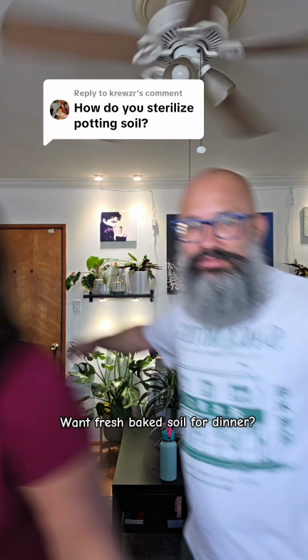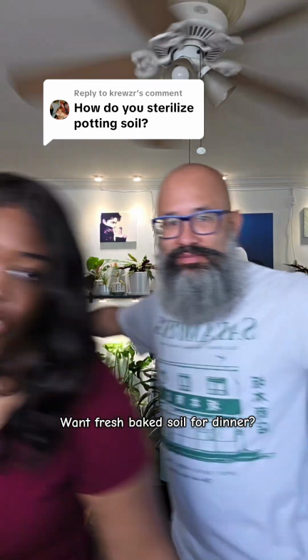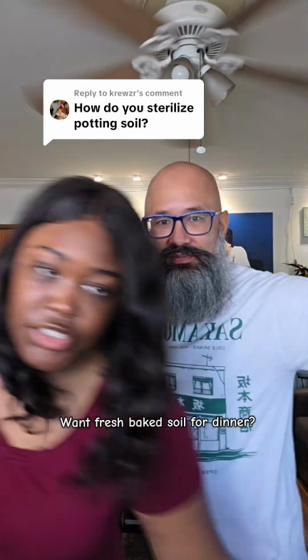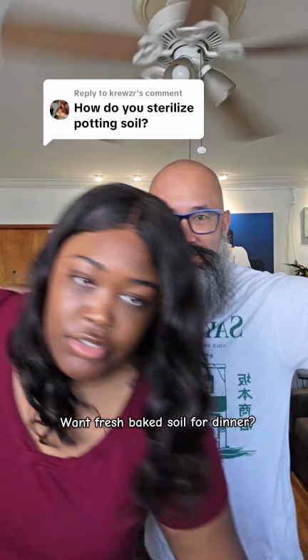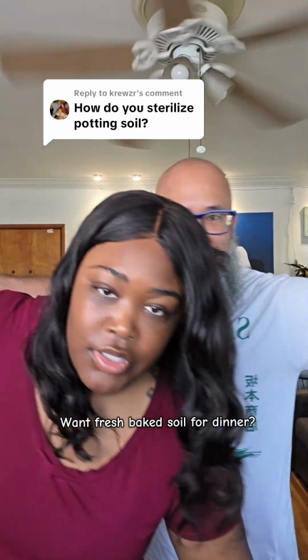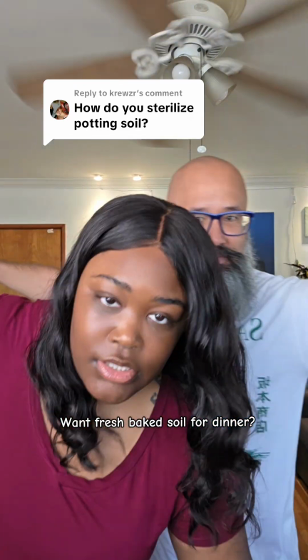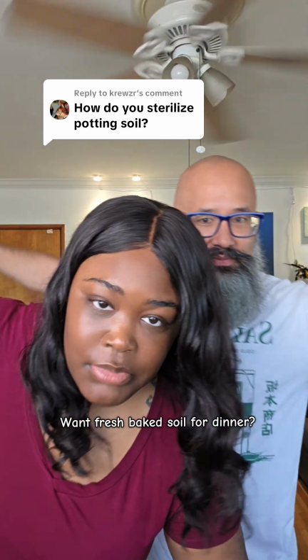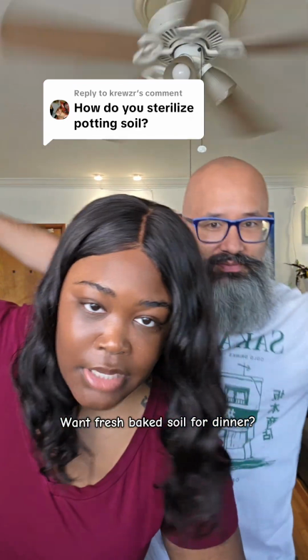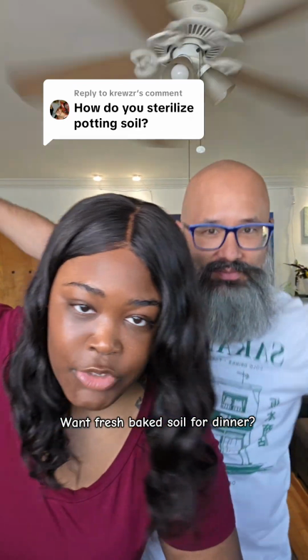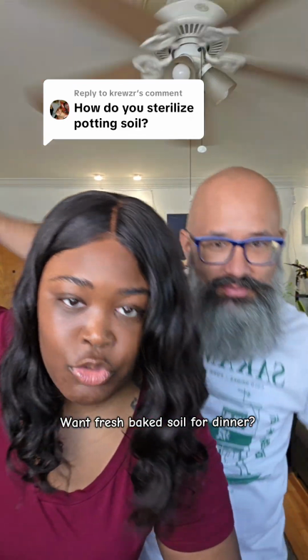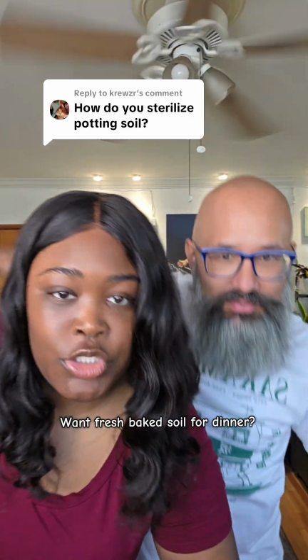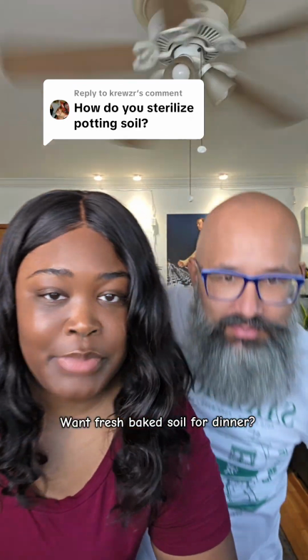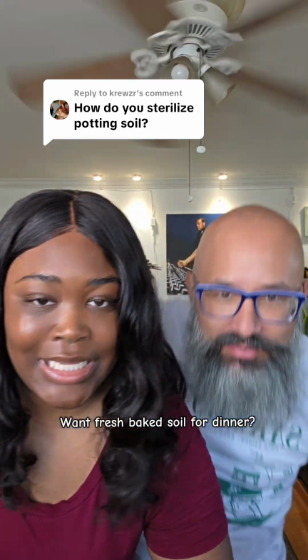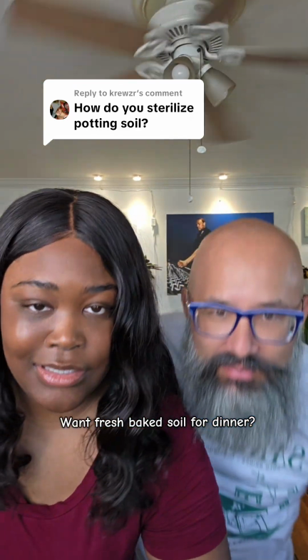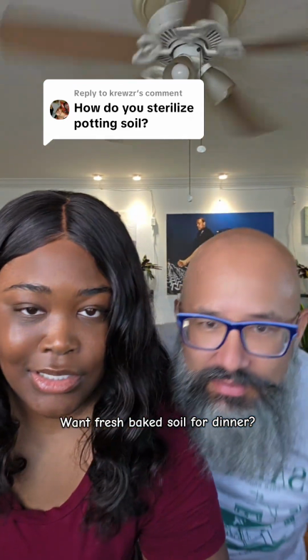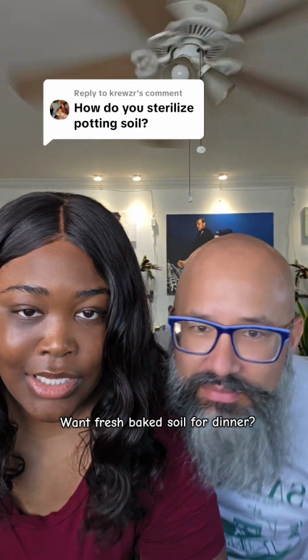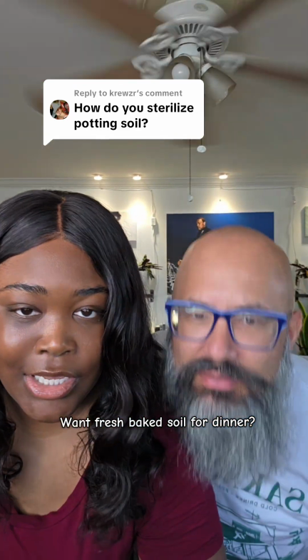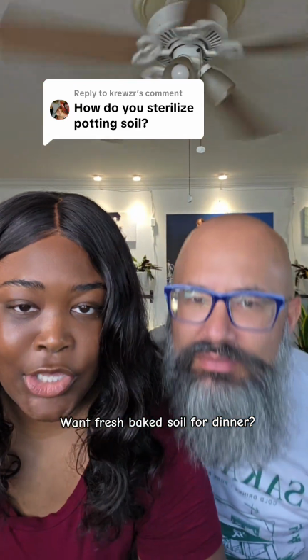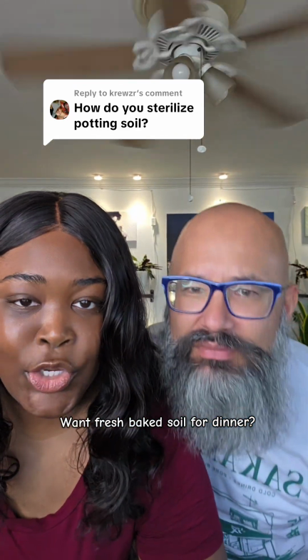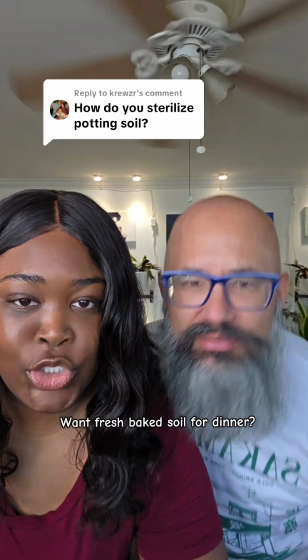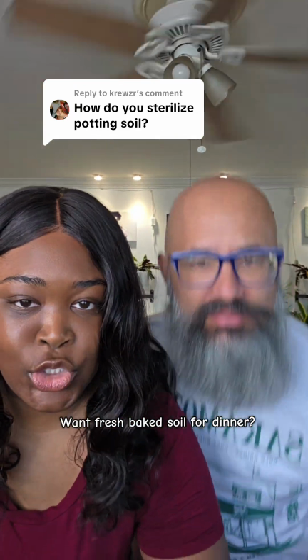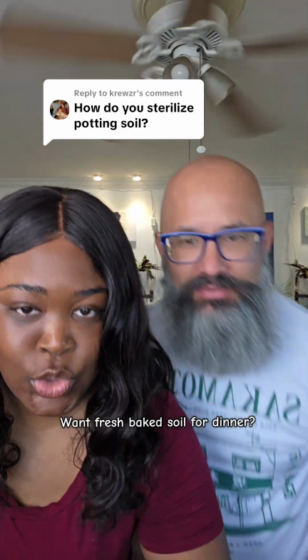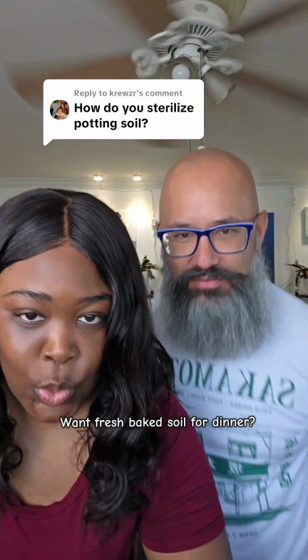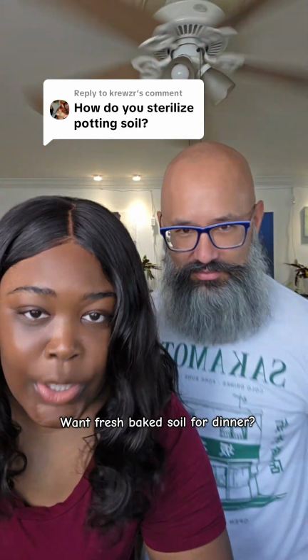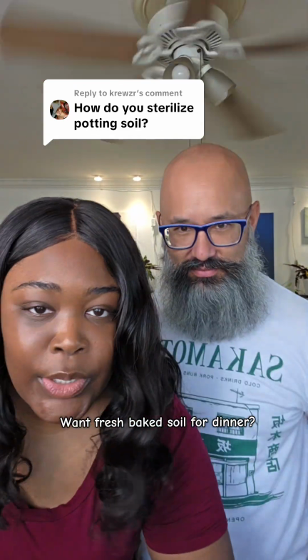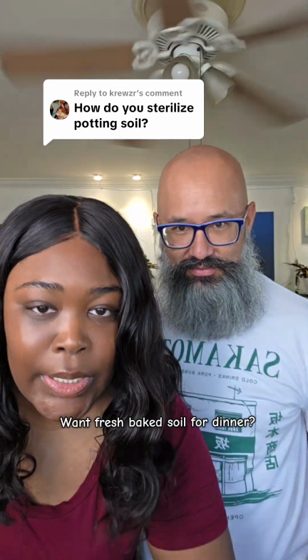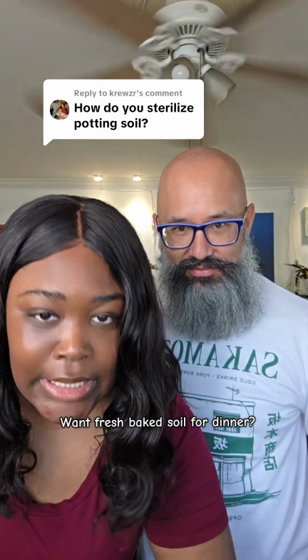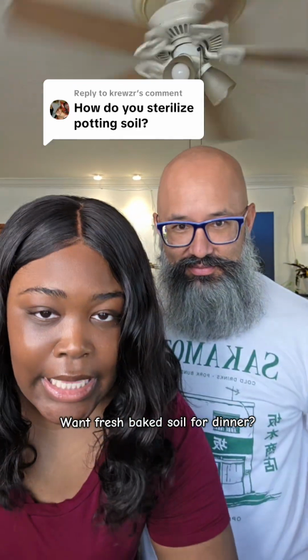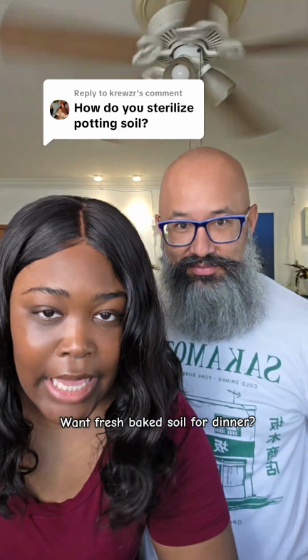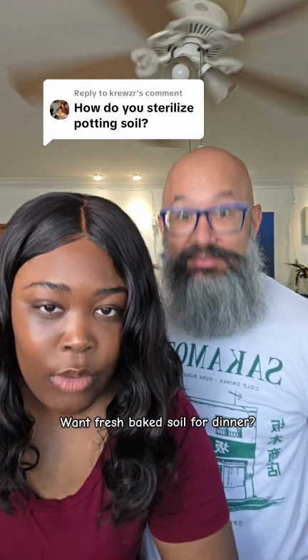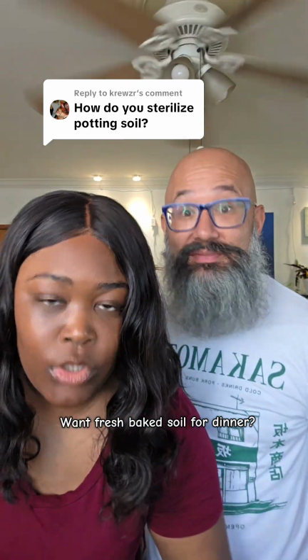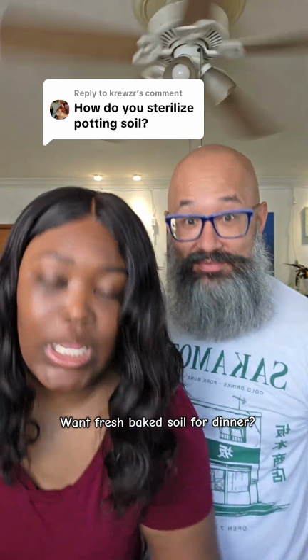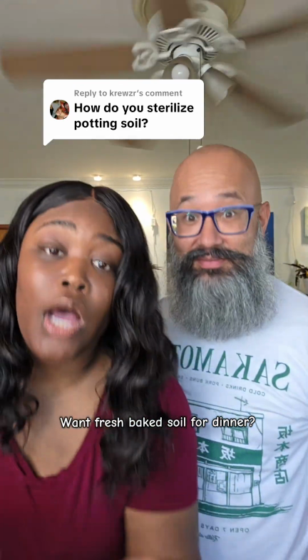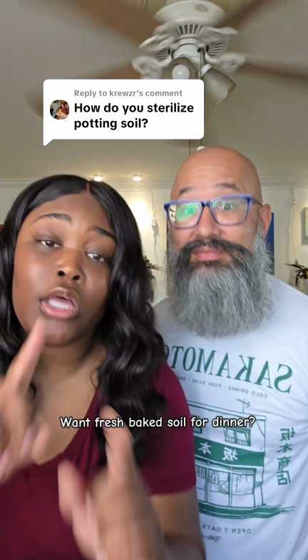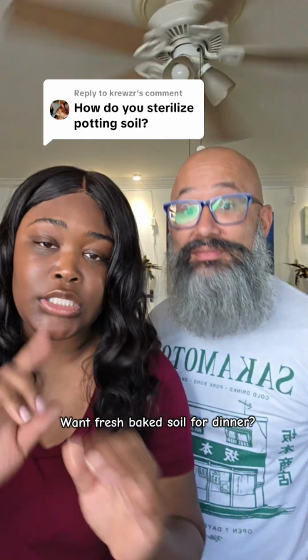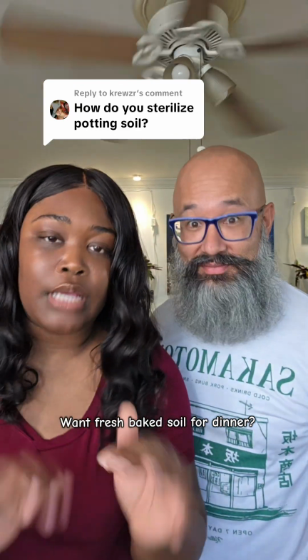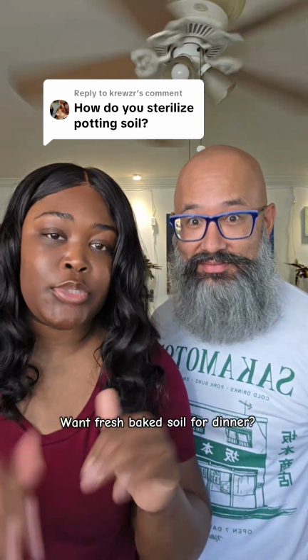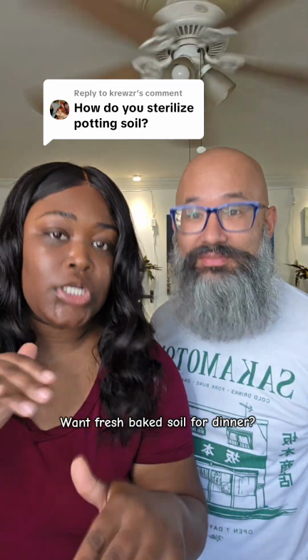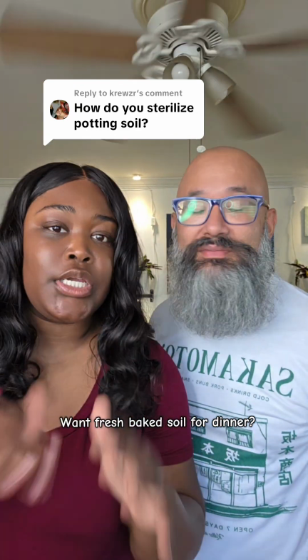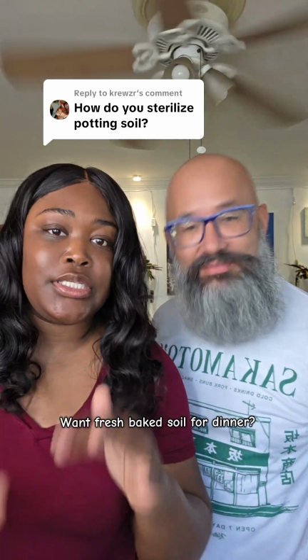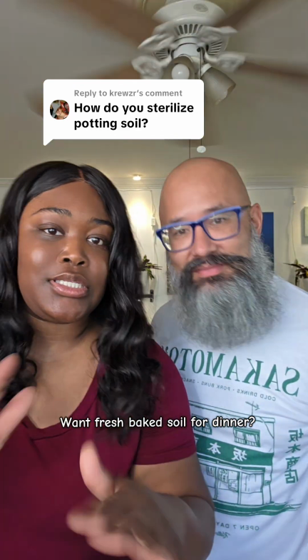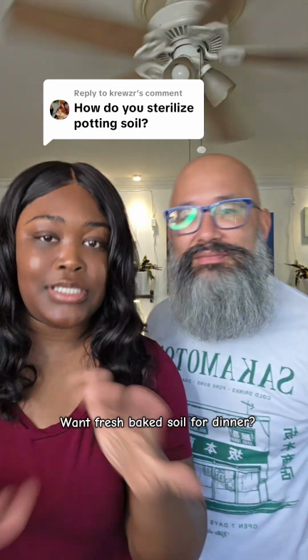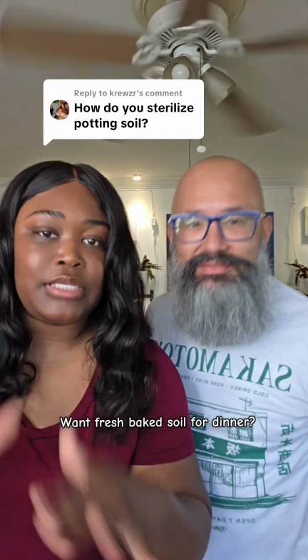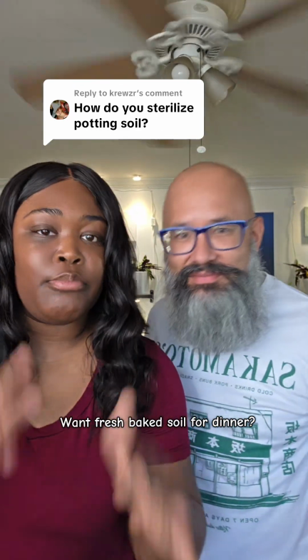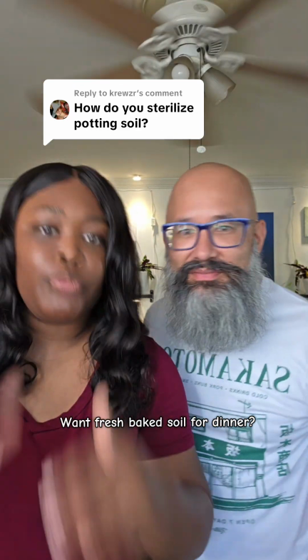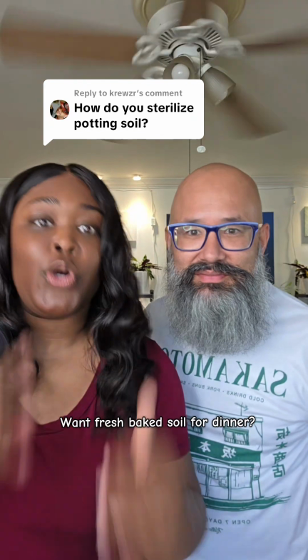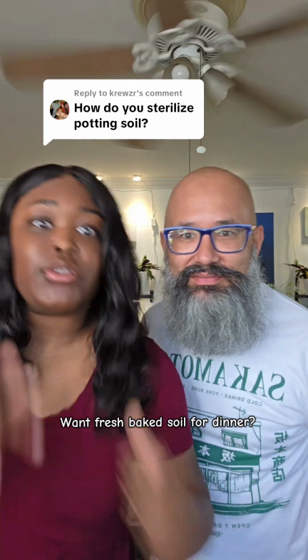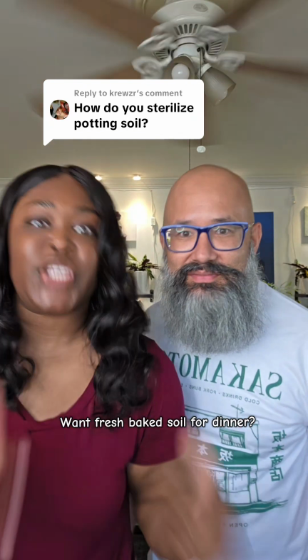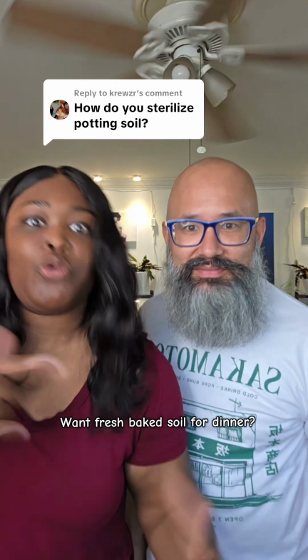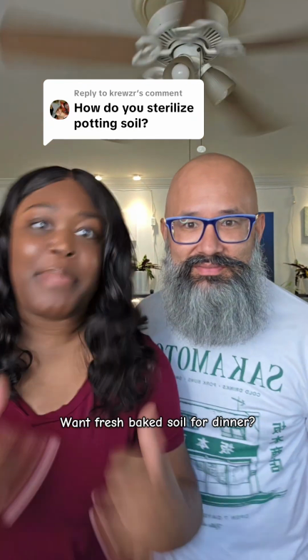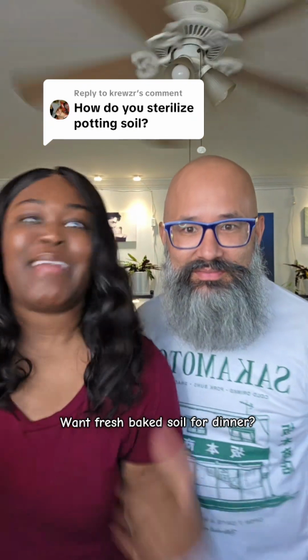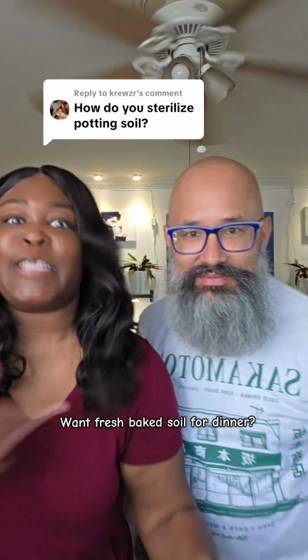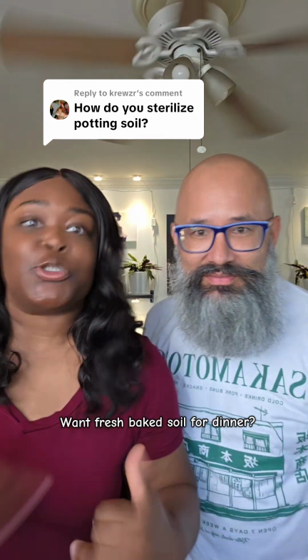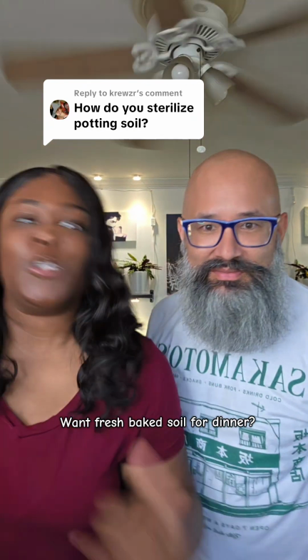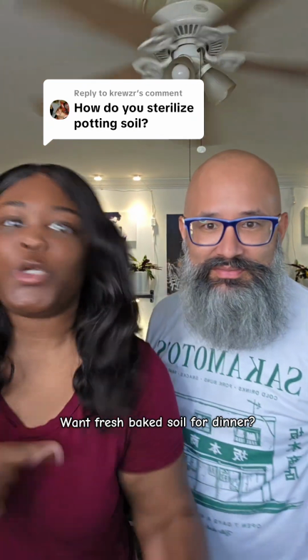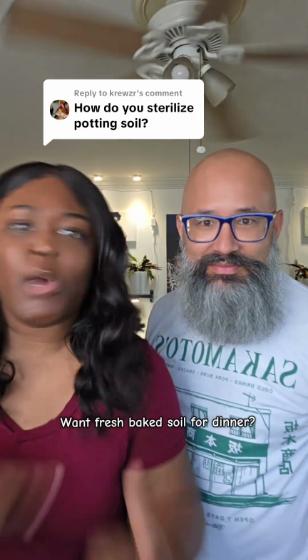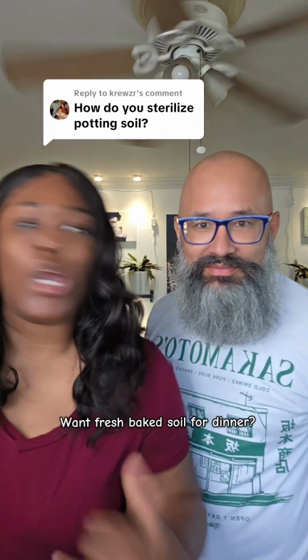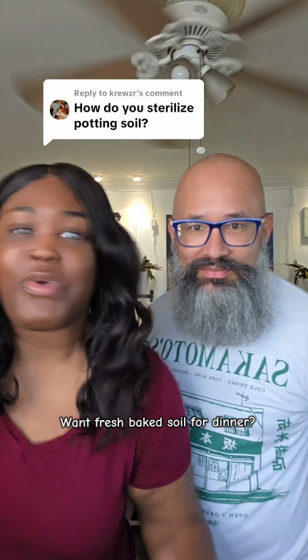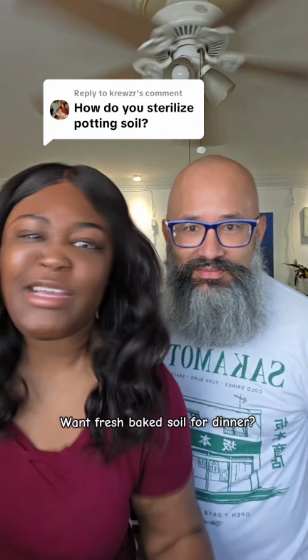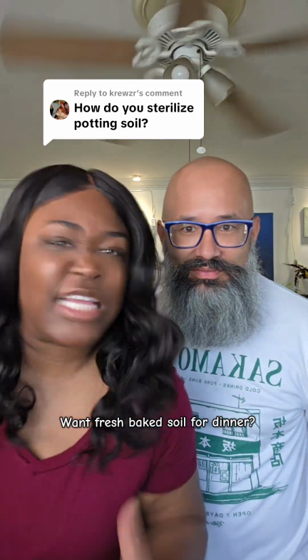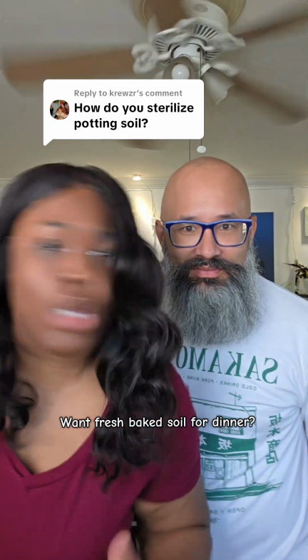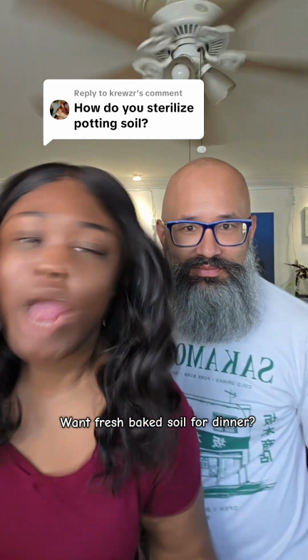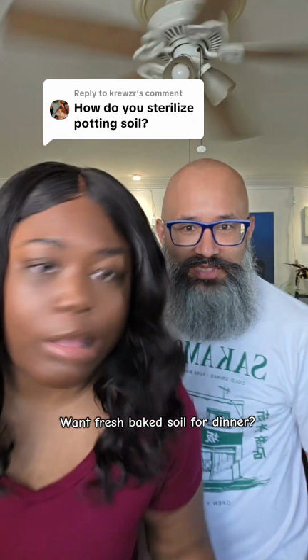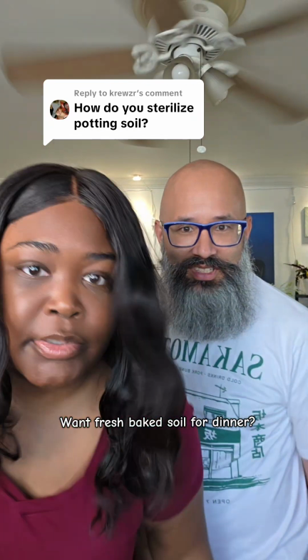Did you know that sometimes you should be cooking your soil? Well, not all the time — certain instances. And Booboo's gonna tell you about that, so such a margarita, guzzle her up!